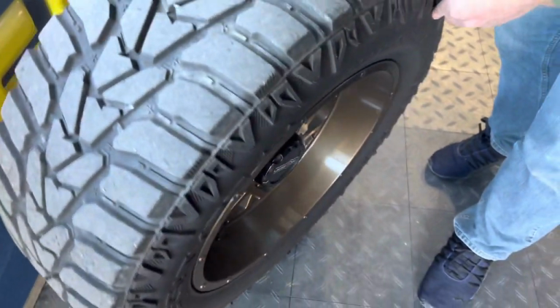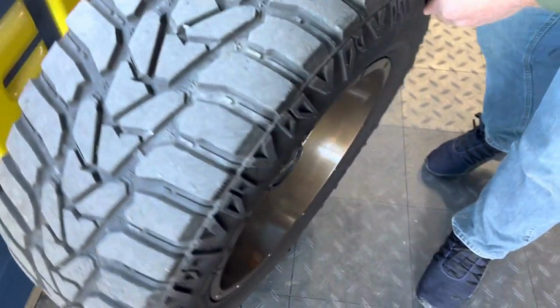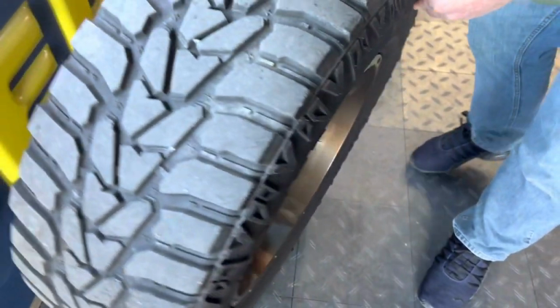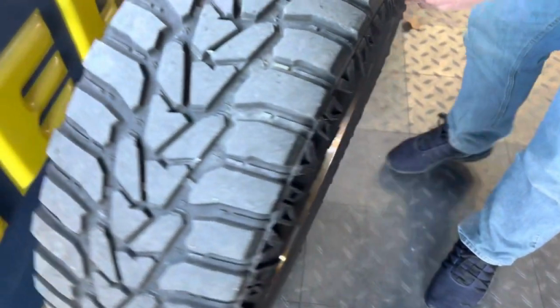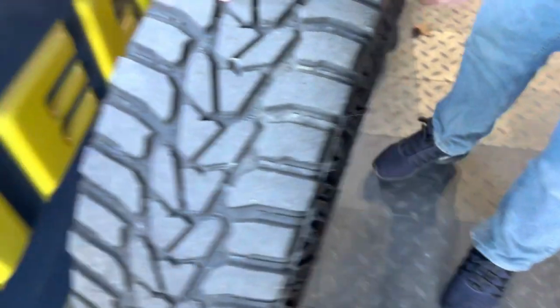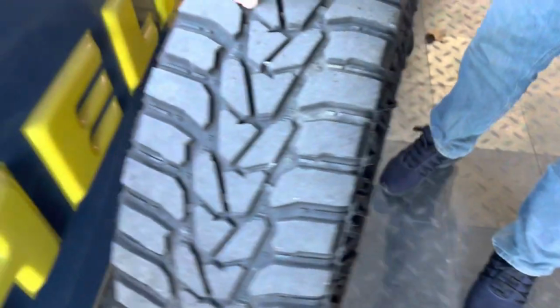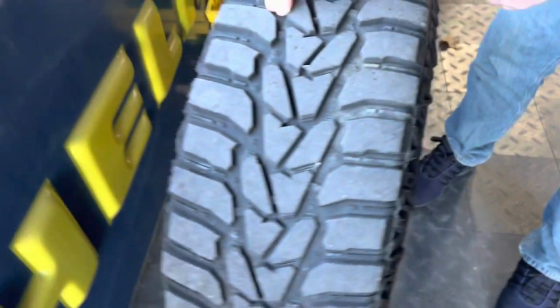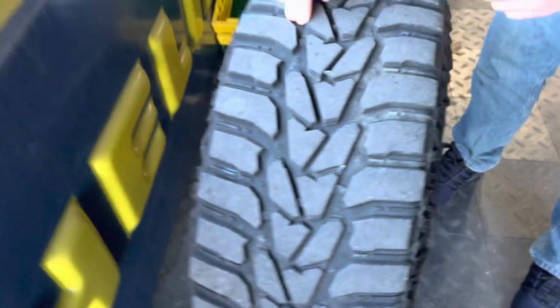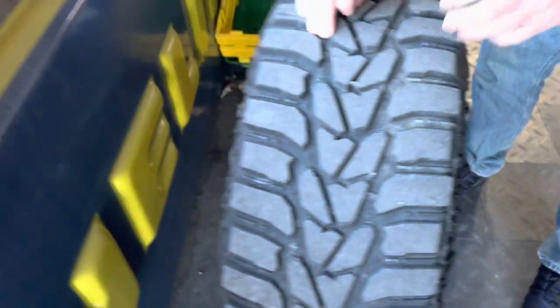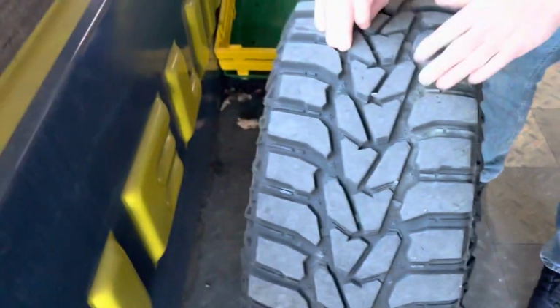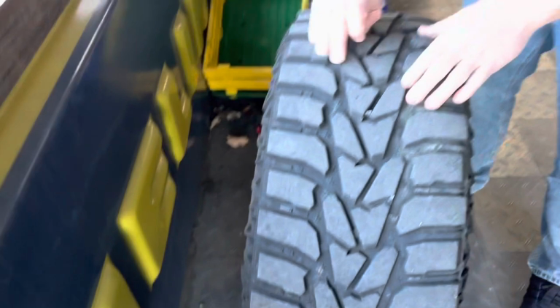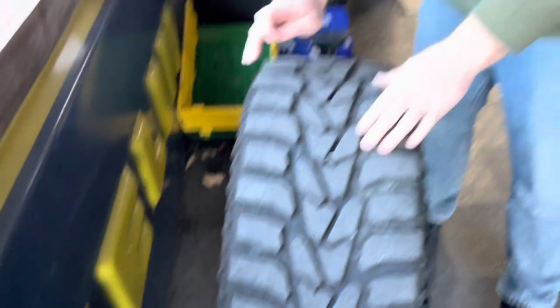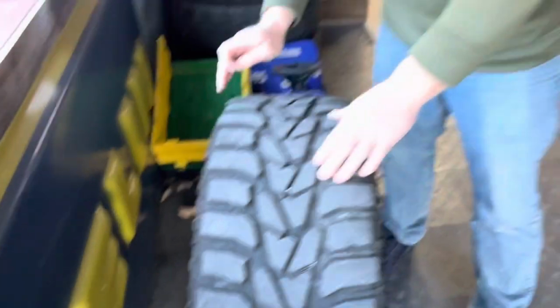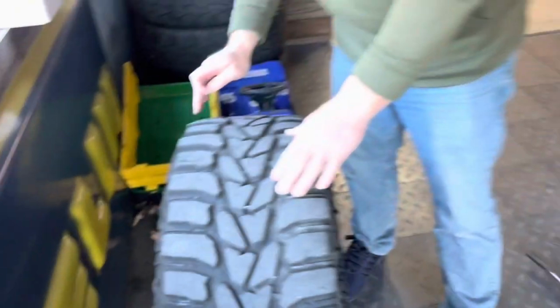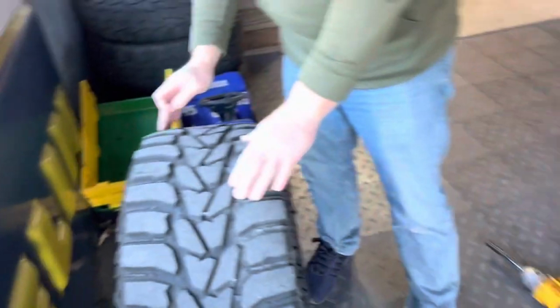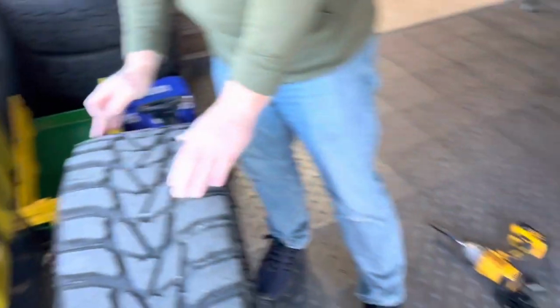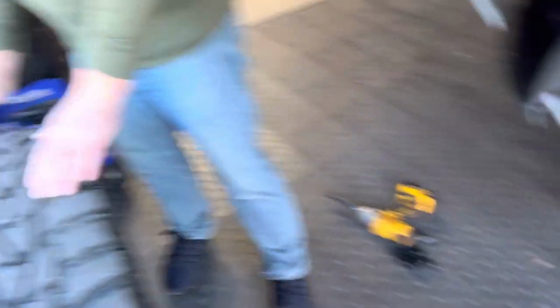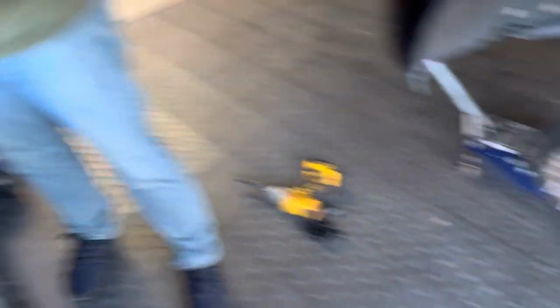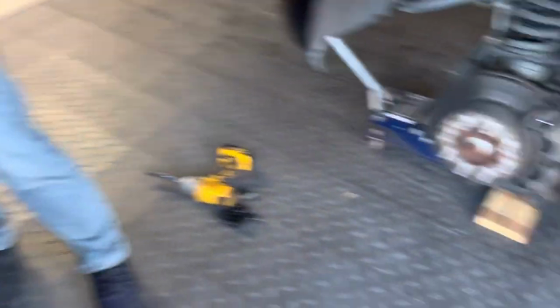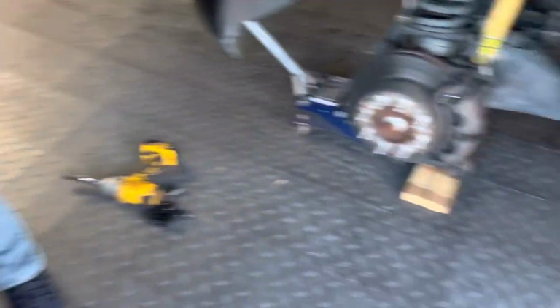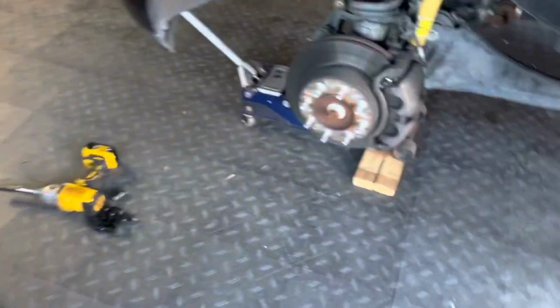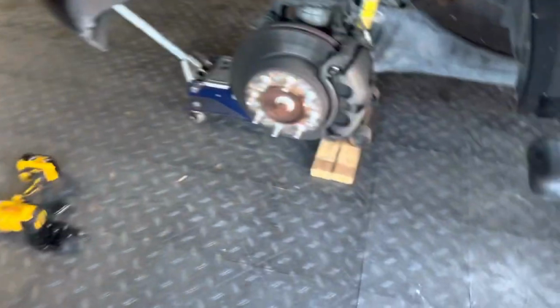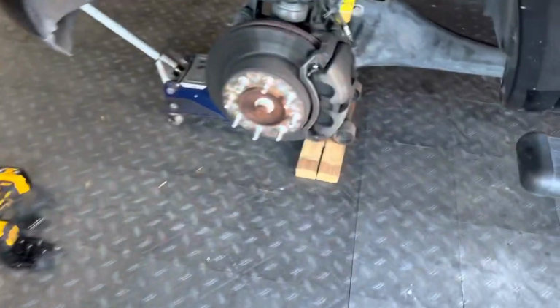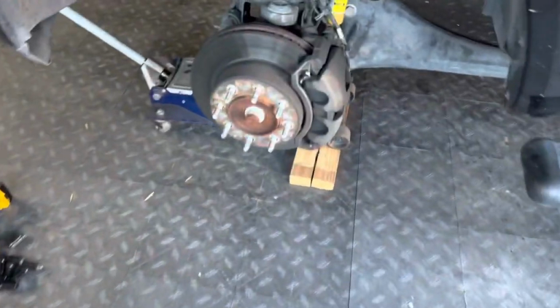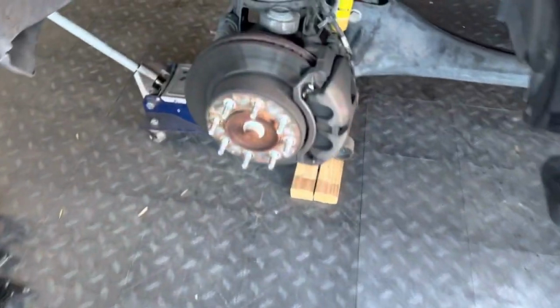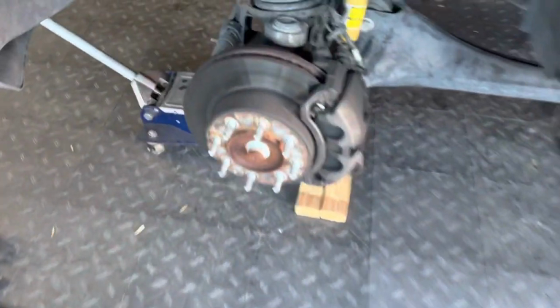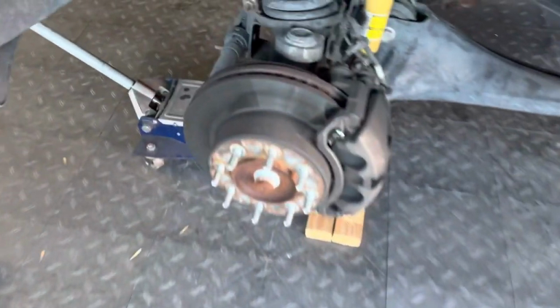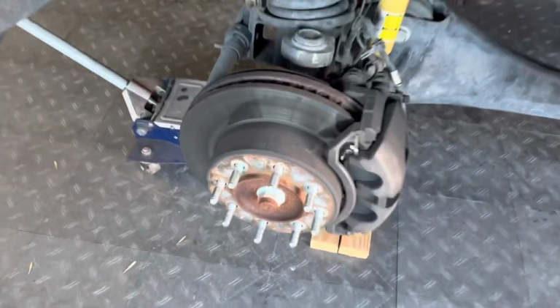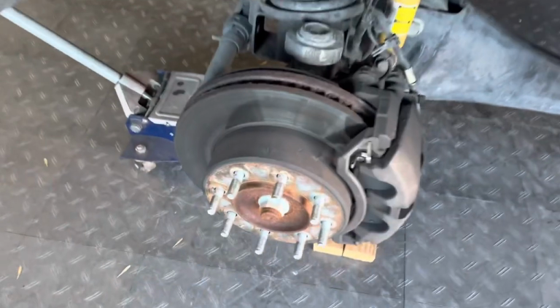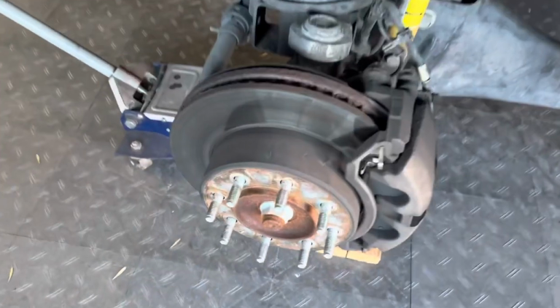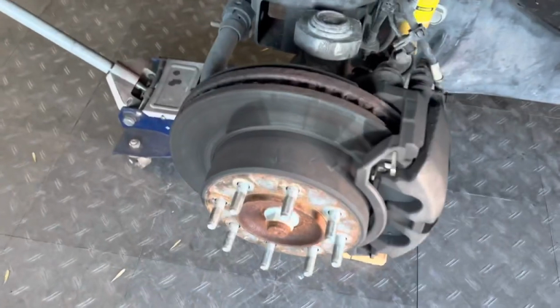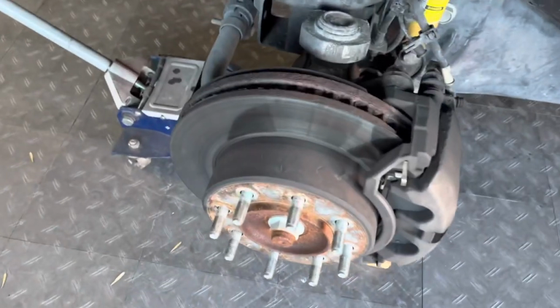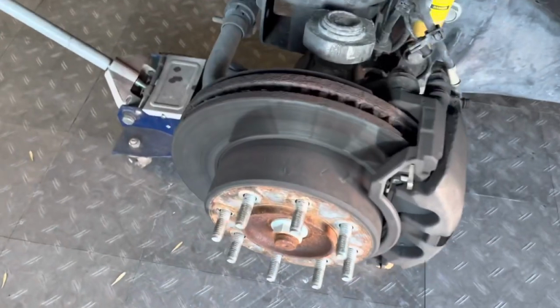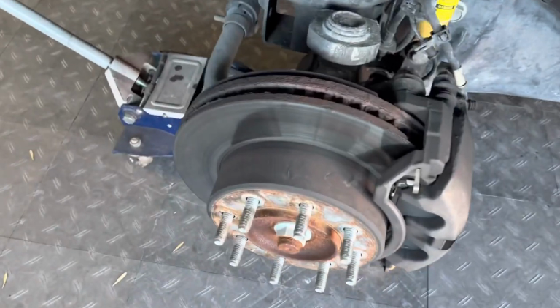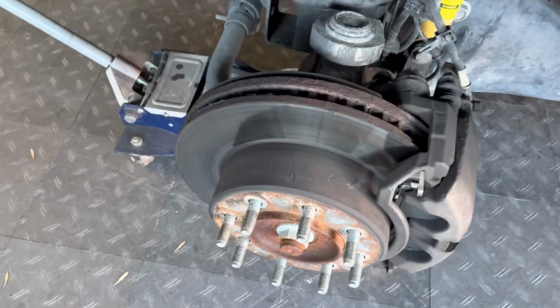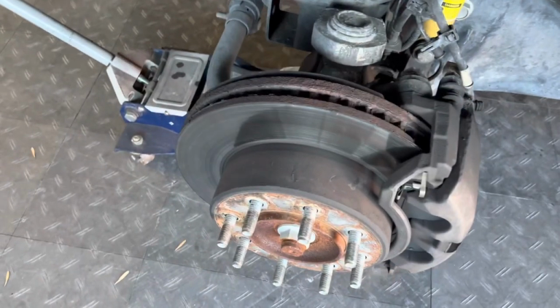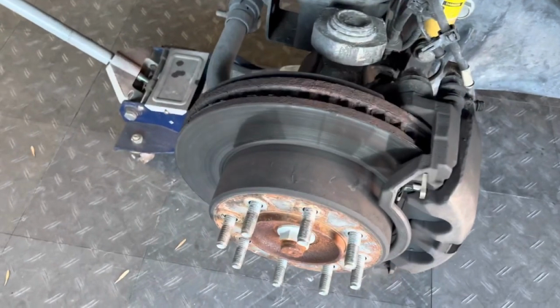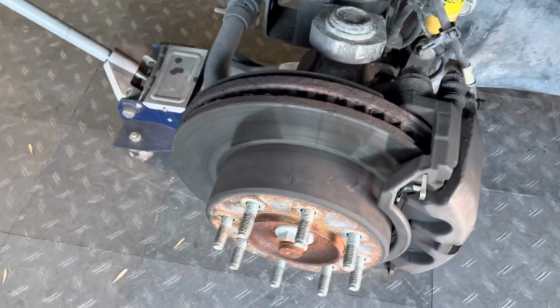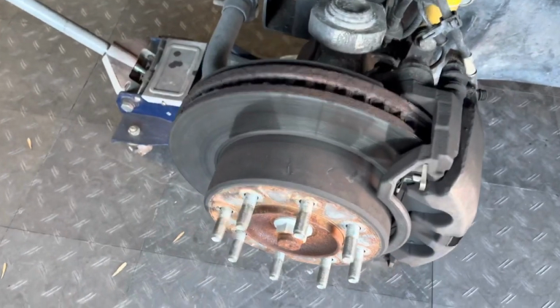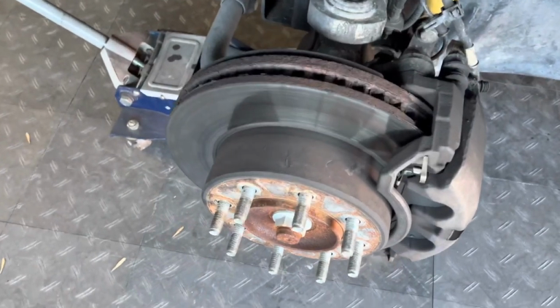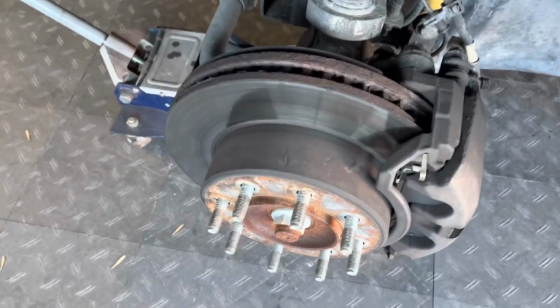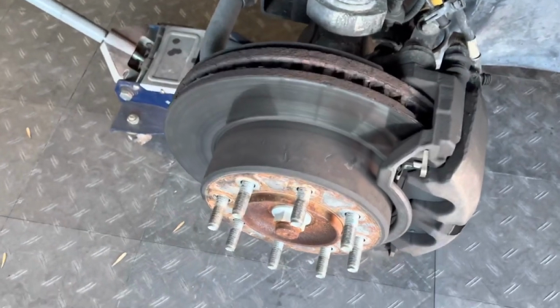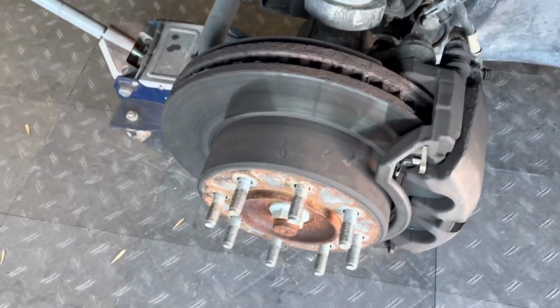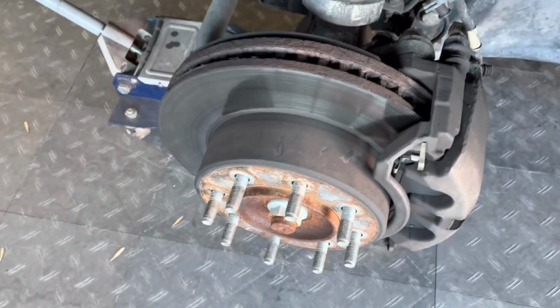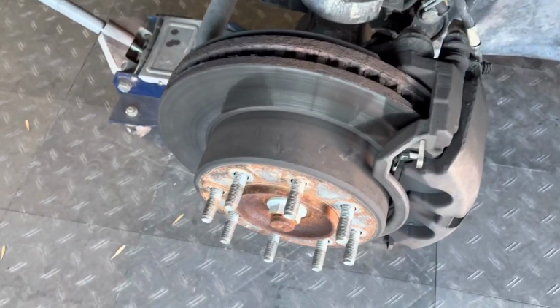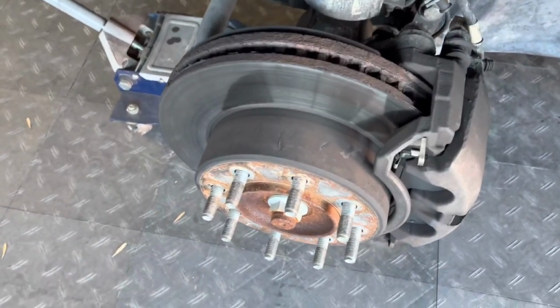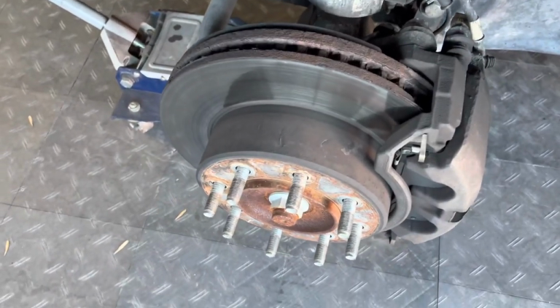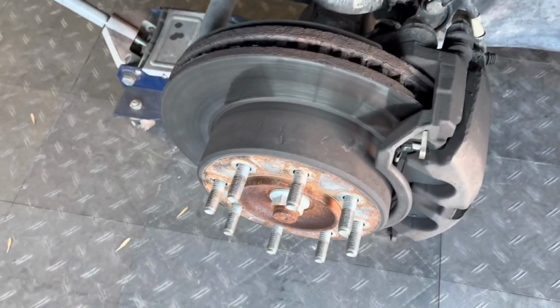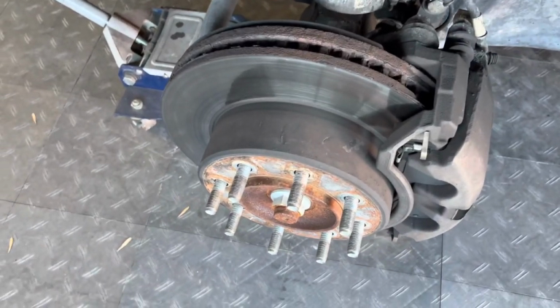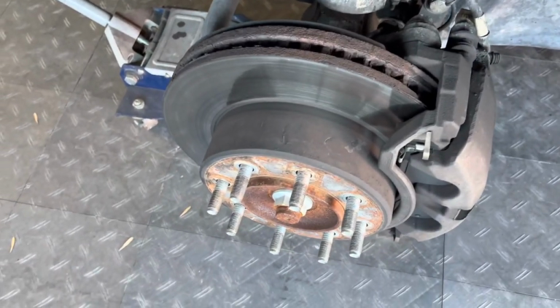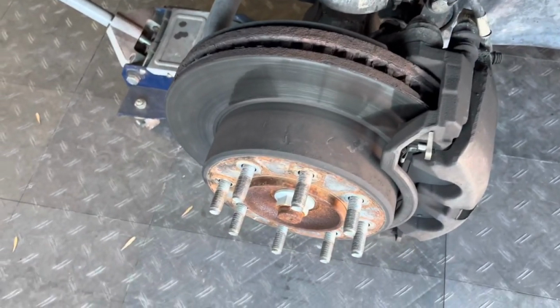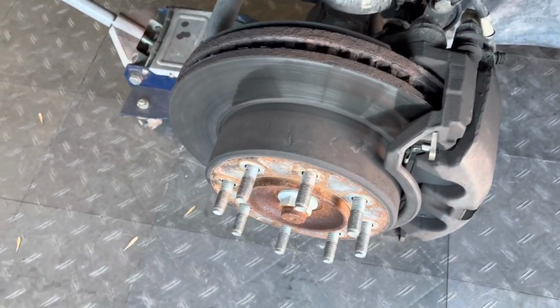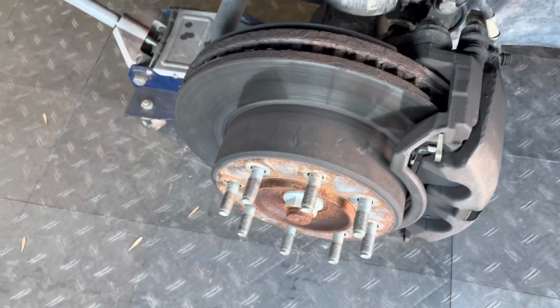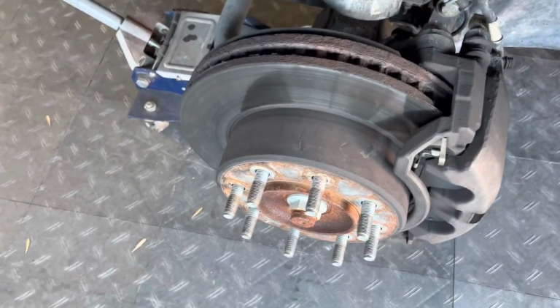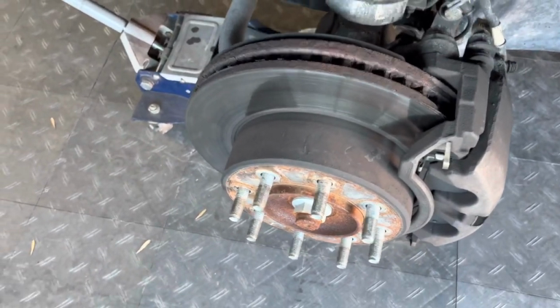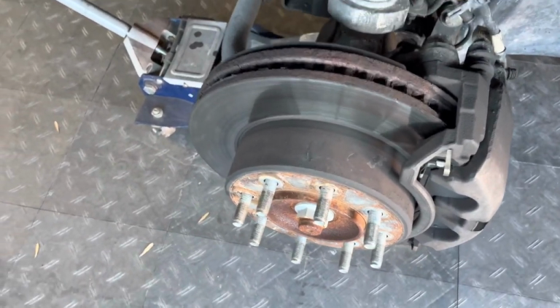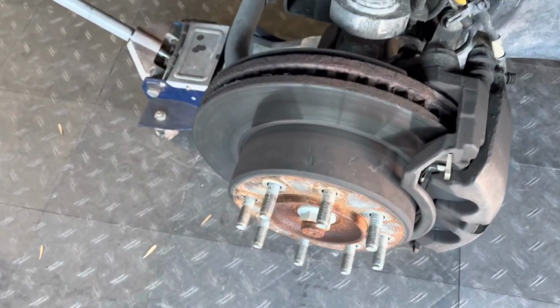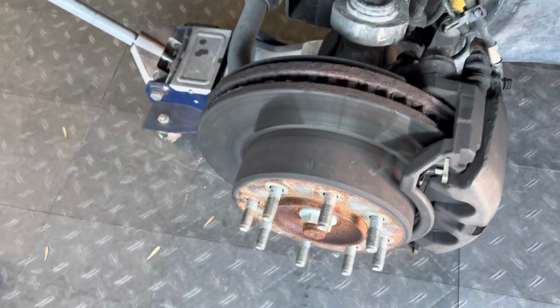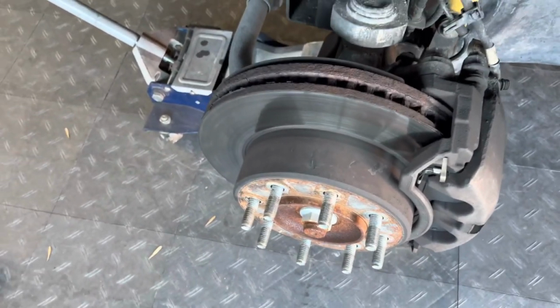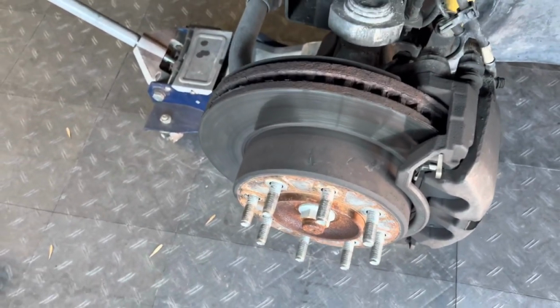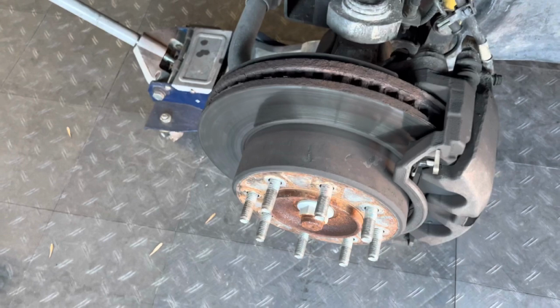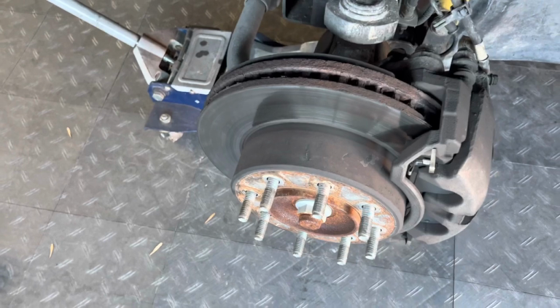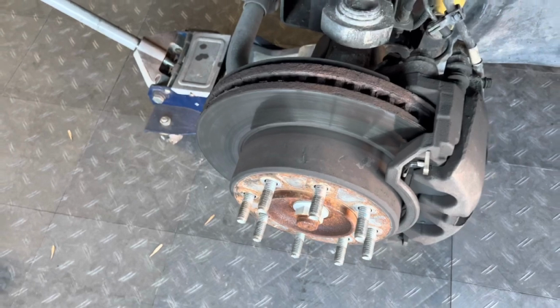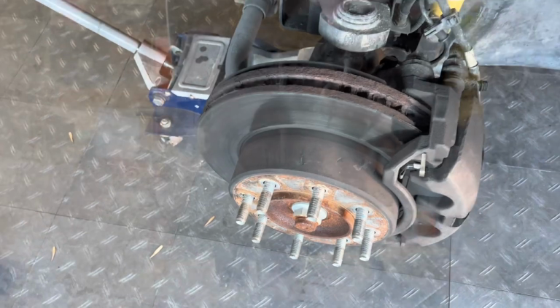So yeah, that's really one of the reasons why we're getting rid of it — whoever put the brakes on did cheap brake pads.